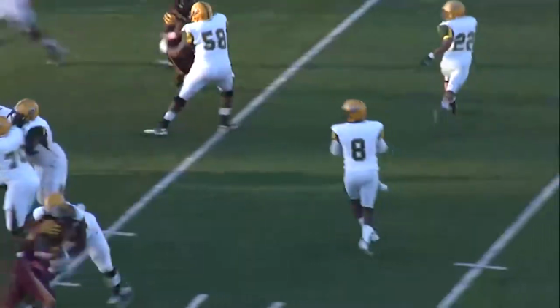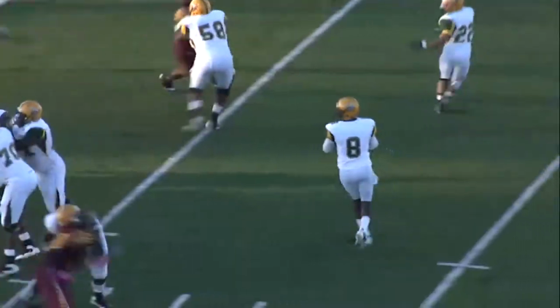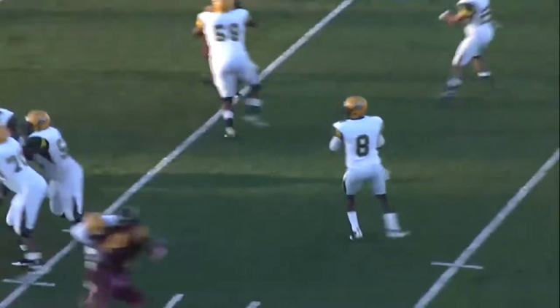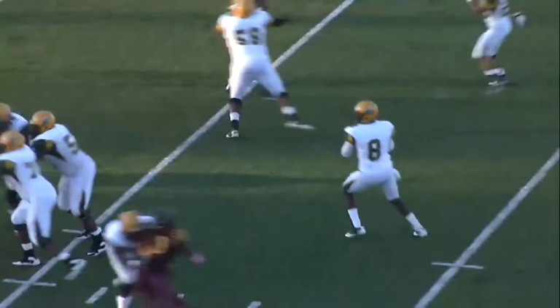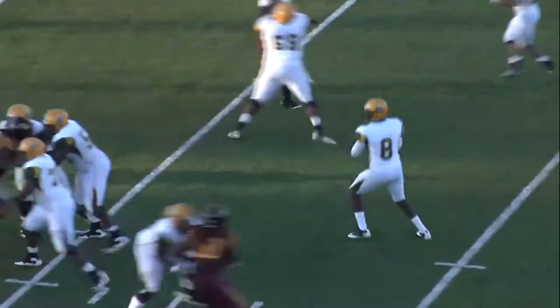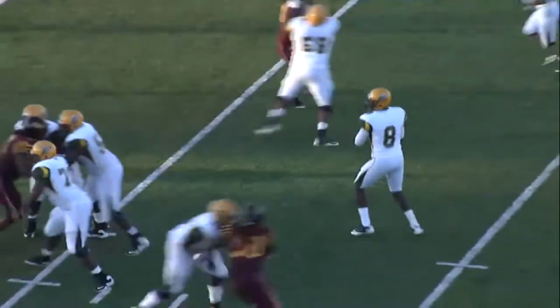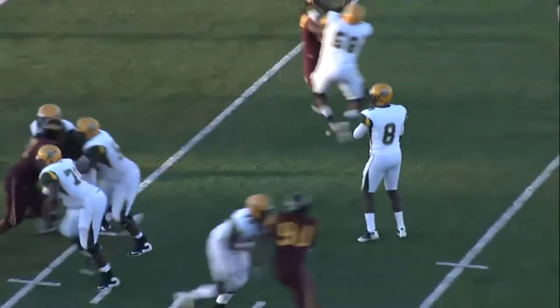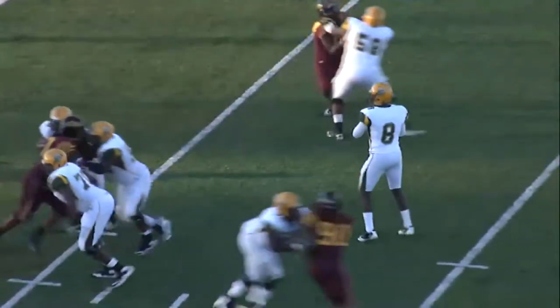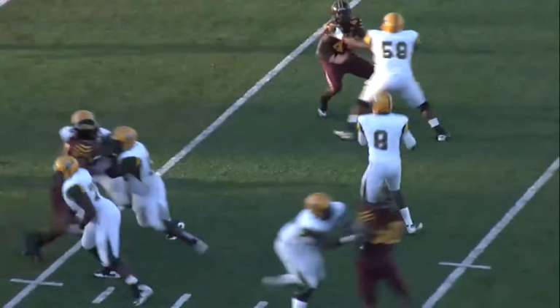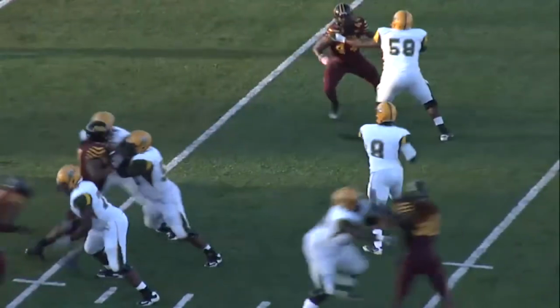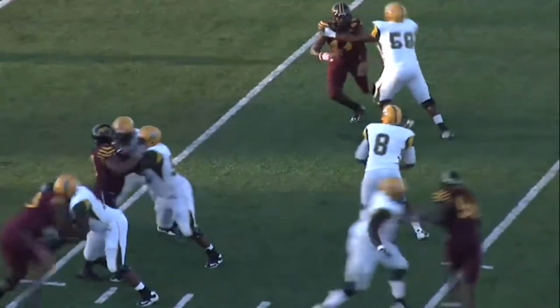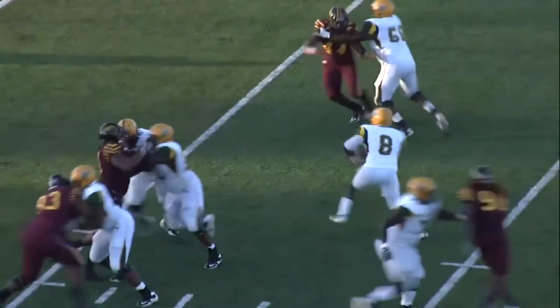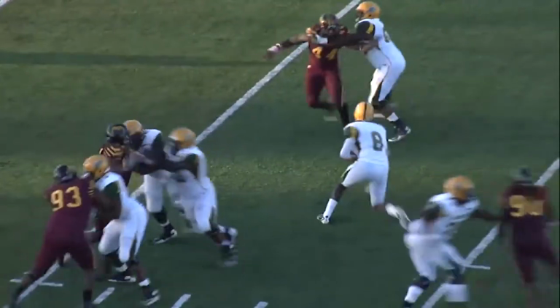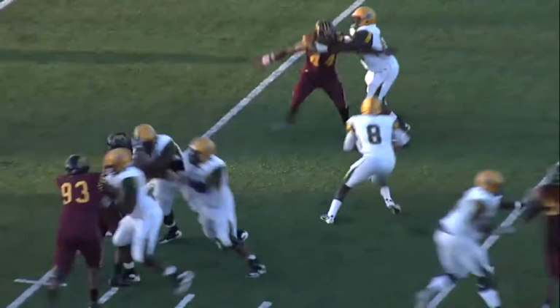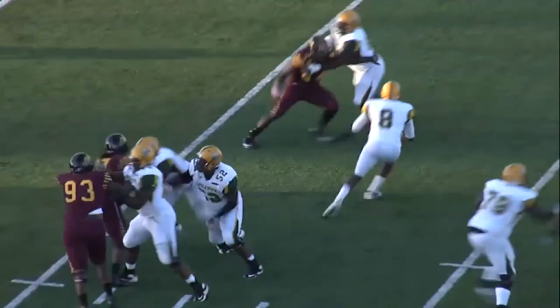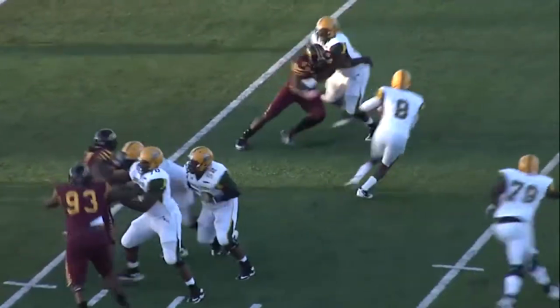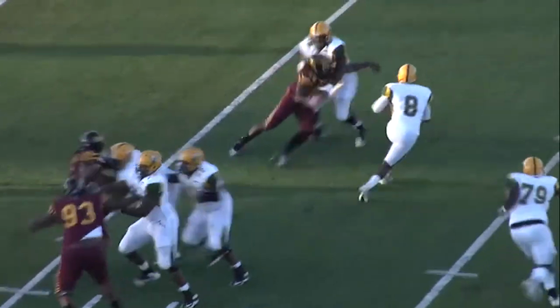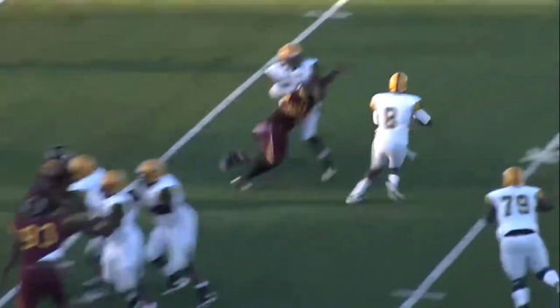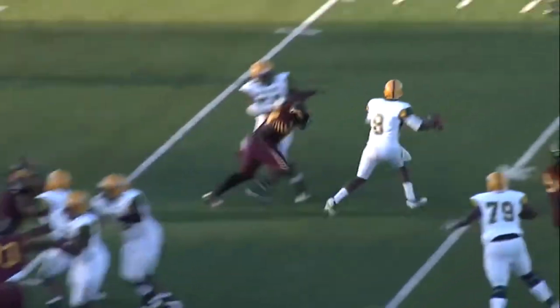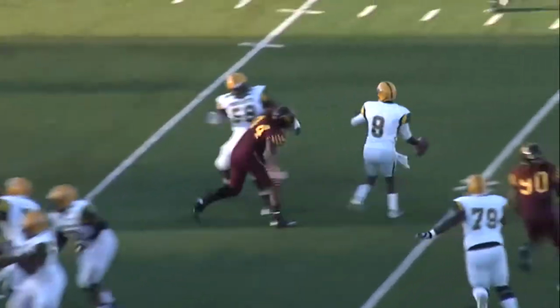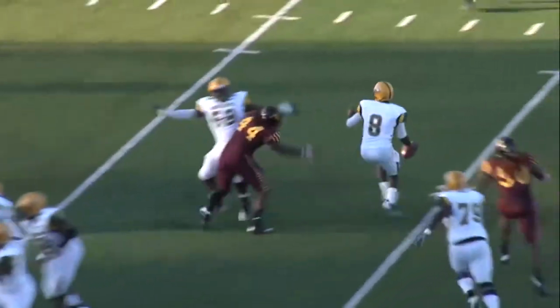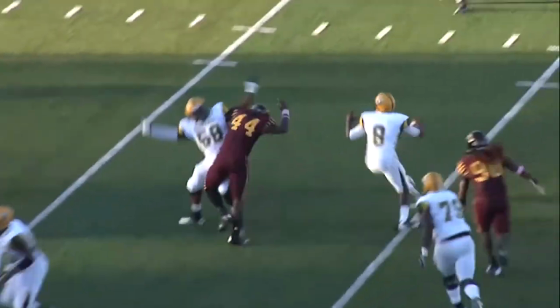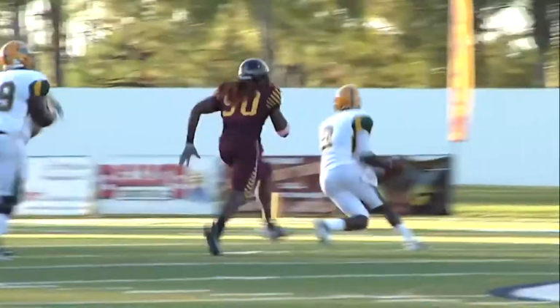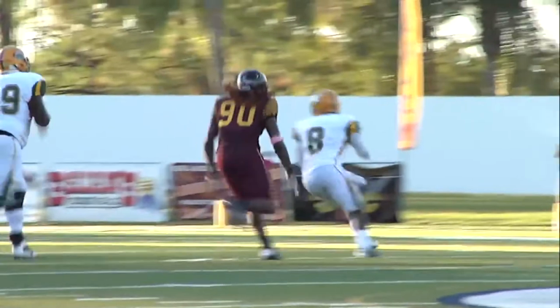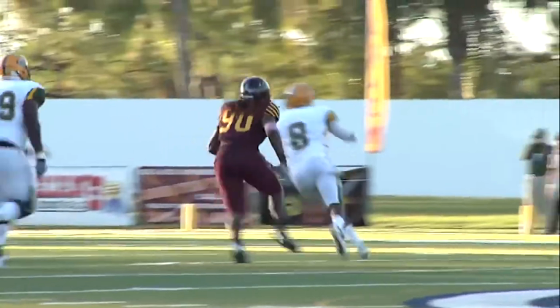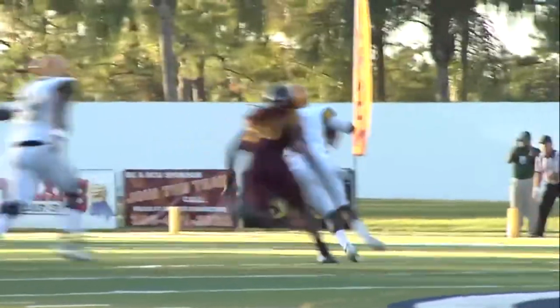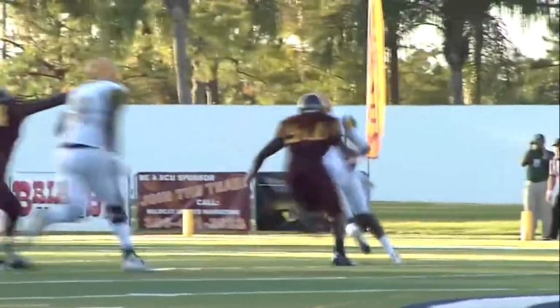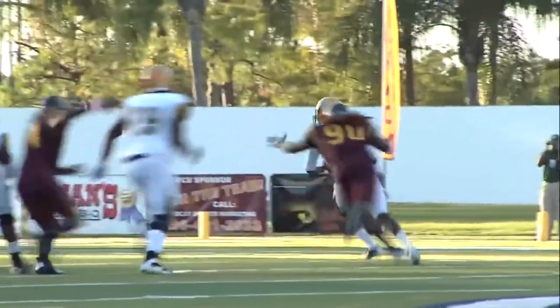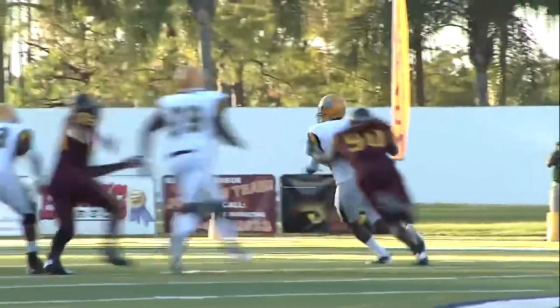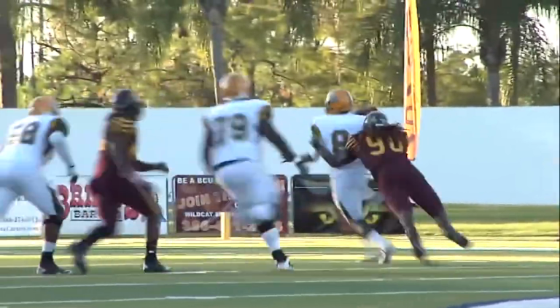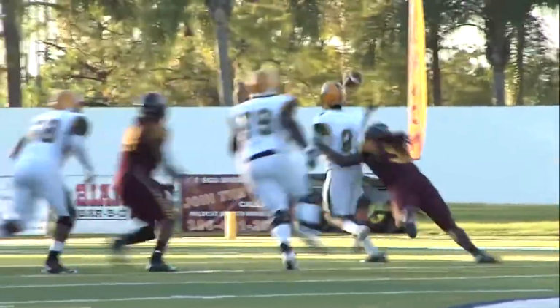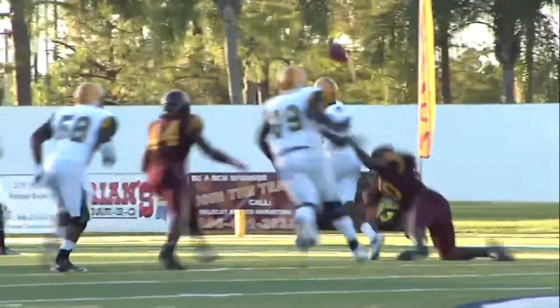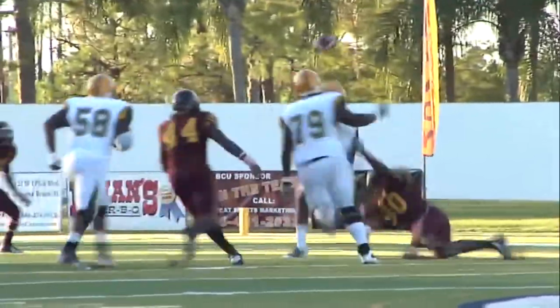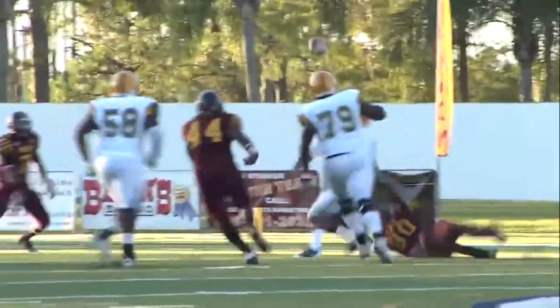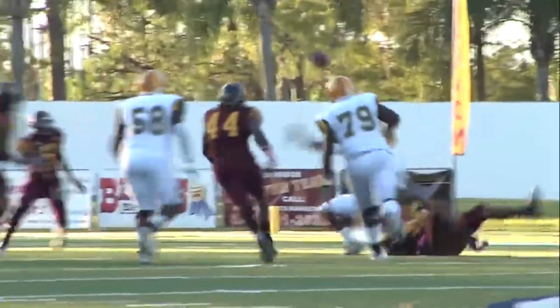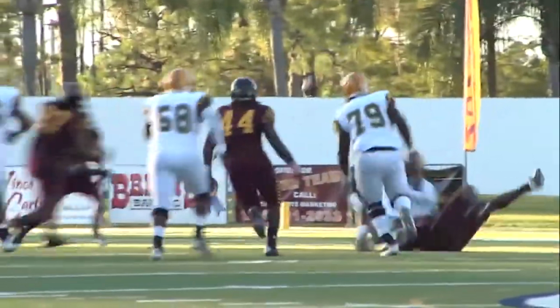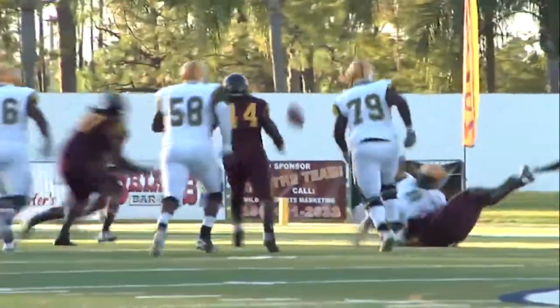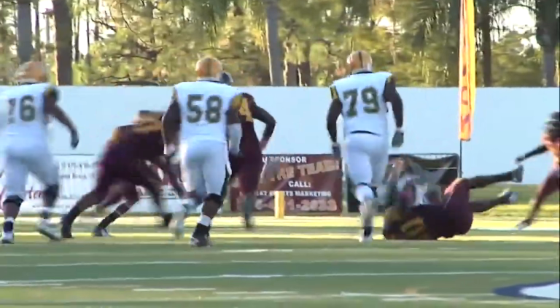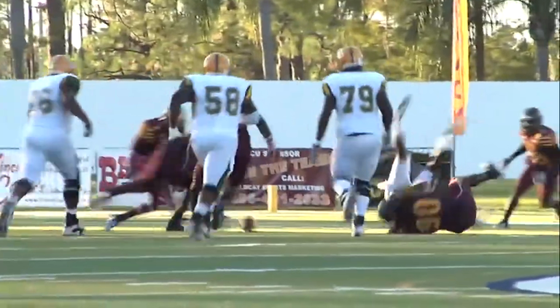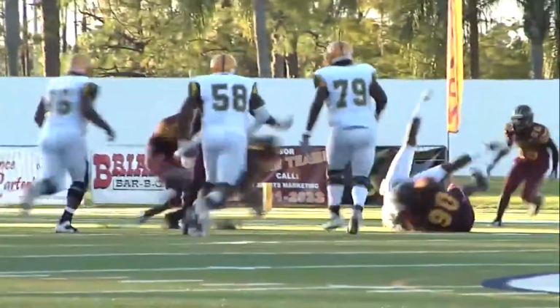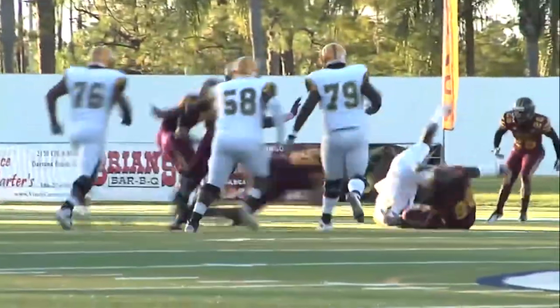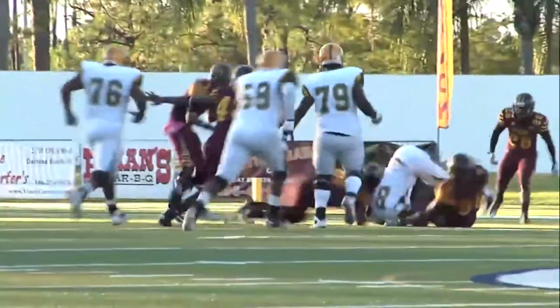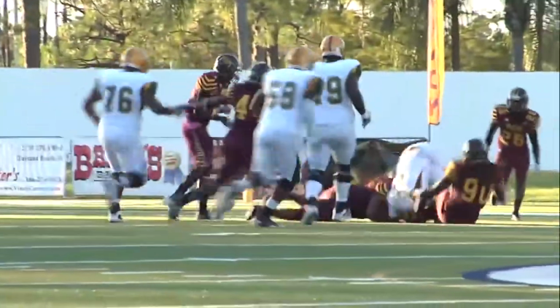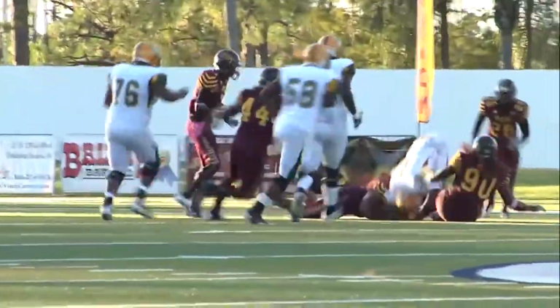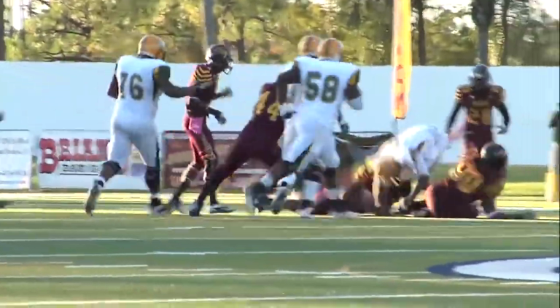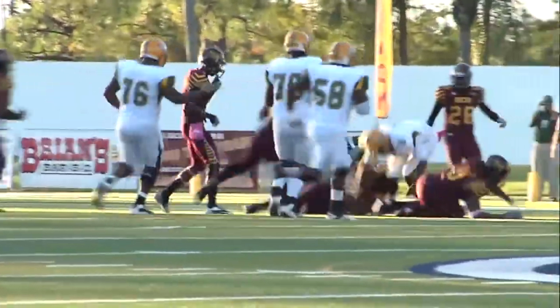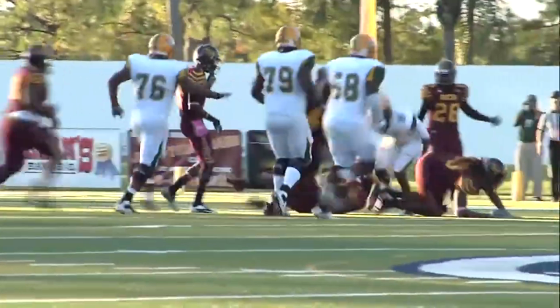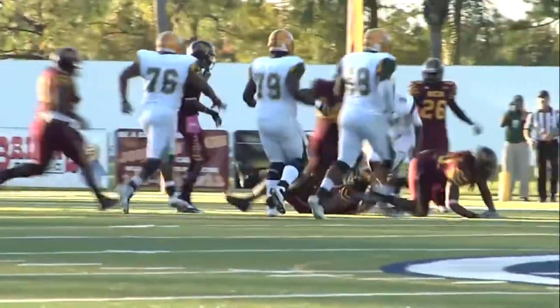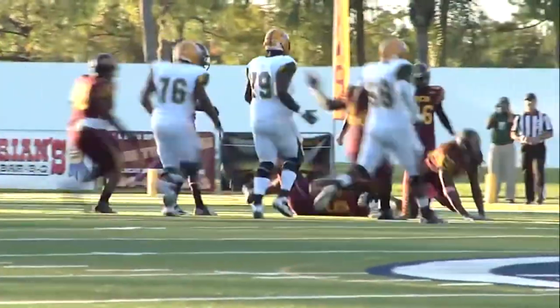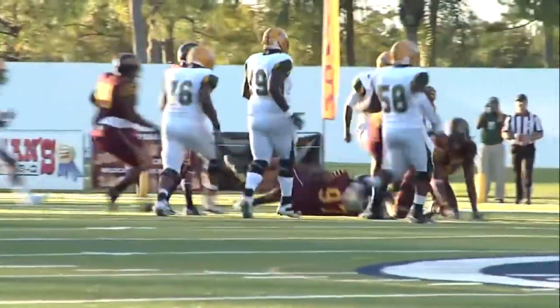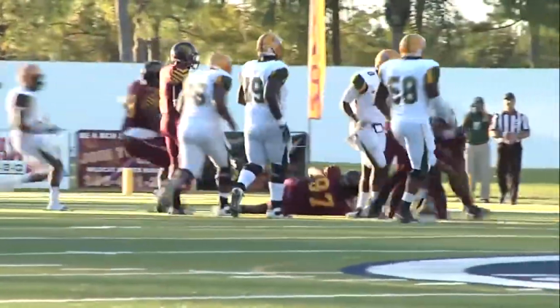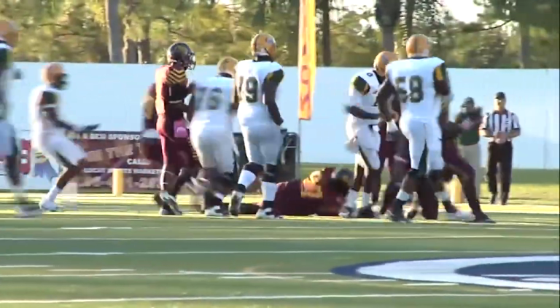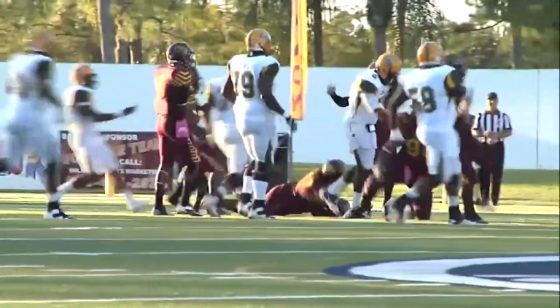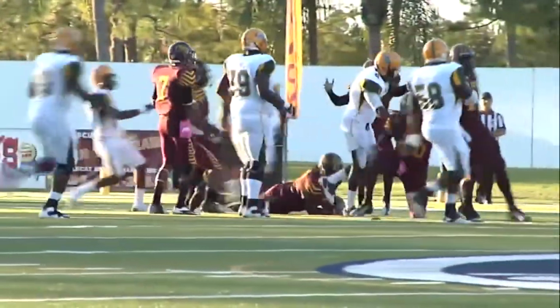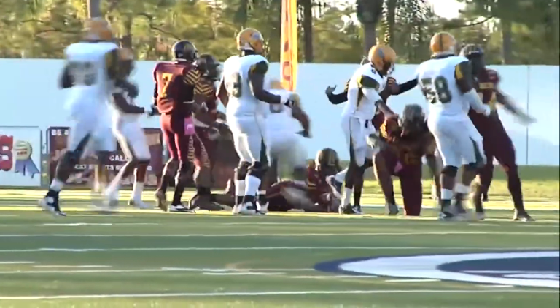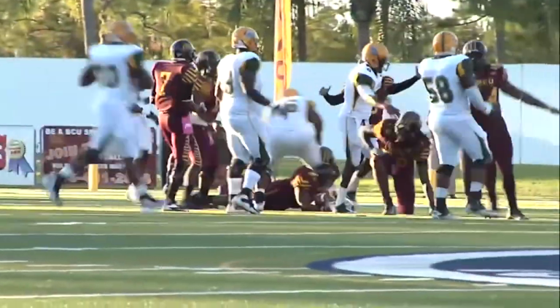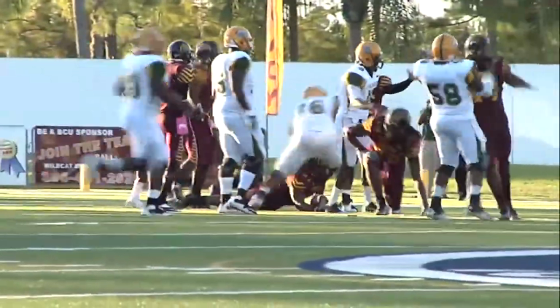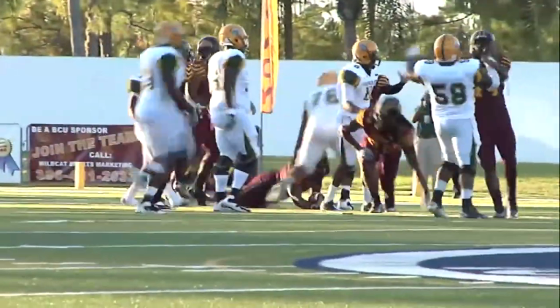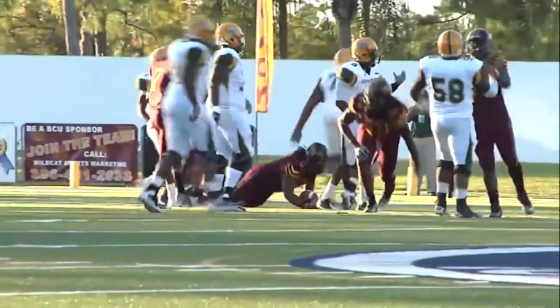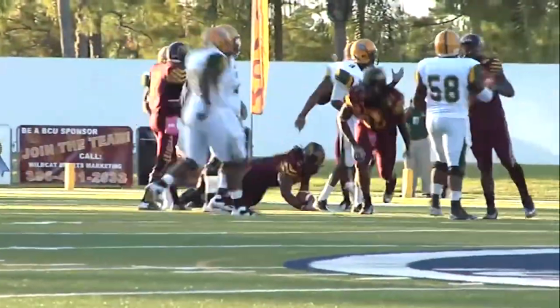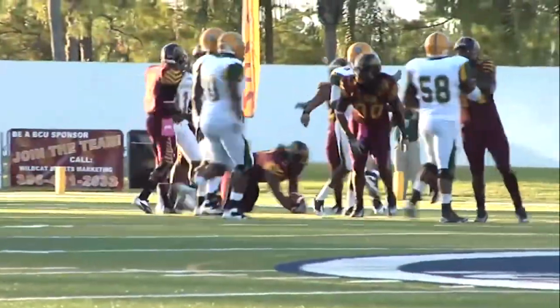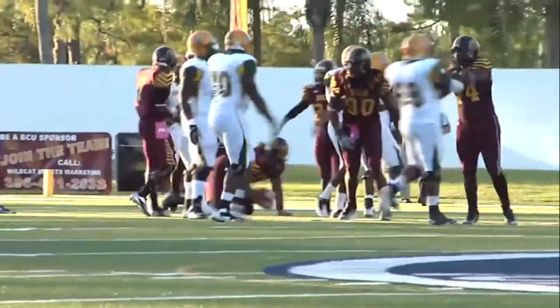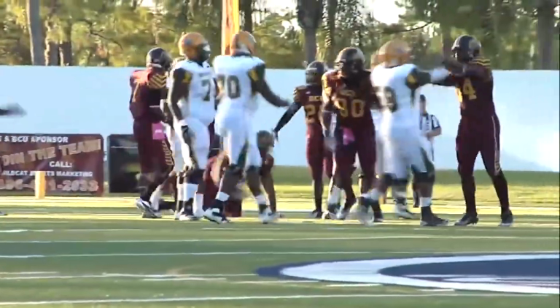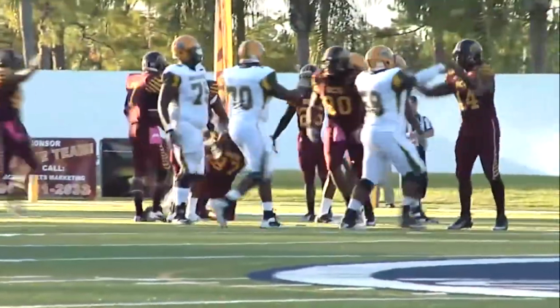Now he goes back to throw, looks right, he's got a little flare pattern — no, still being chased down, lost the football, and the Wildcats have it.